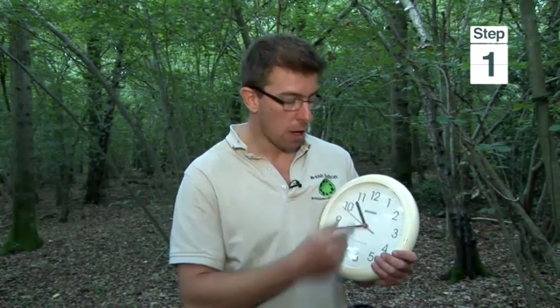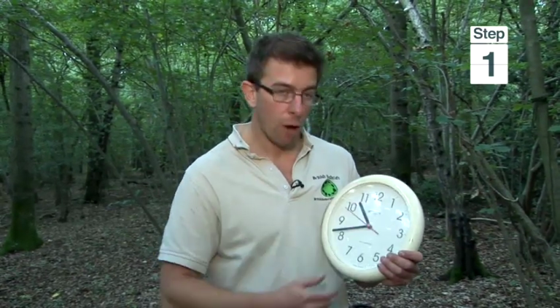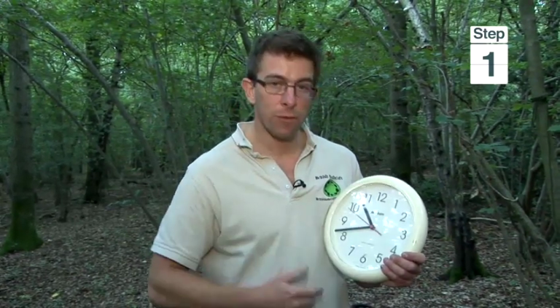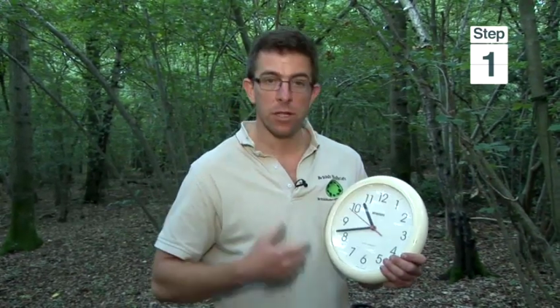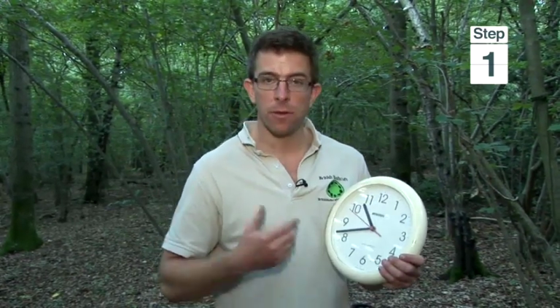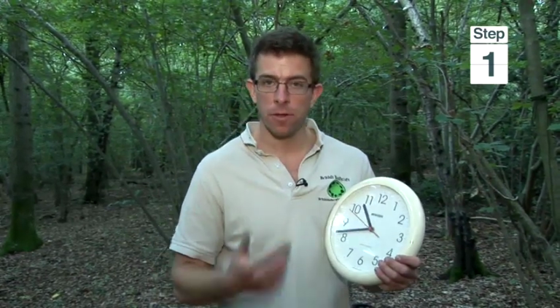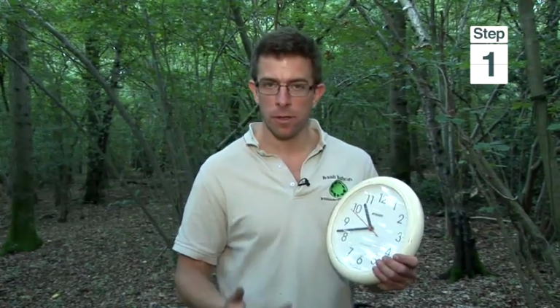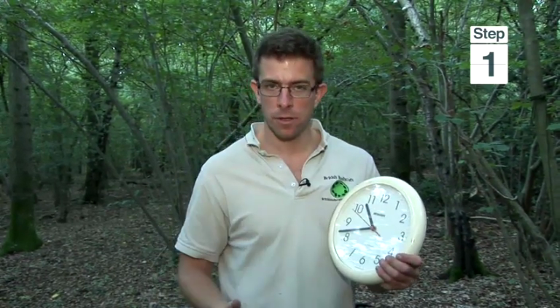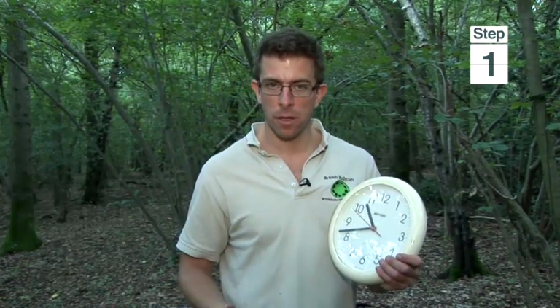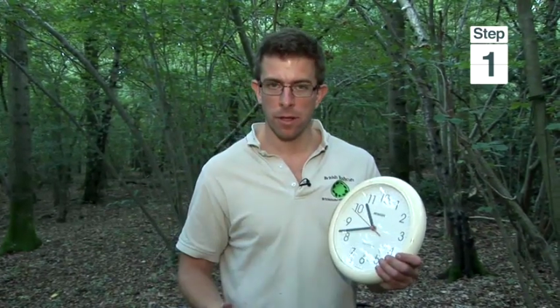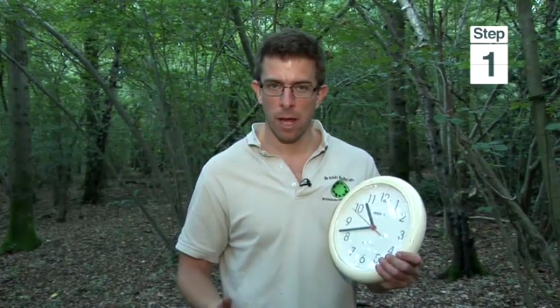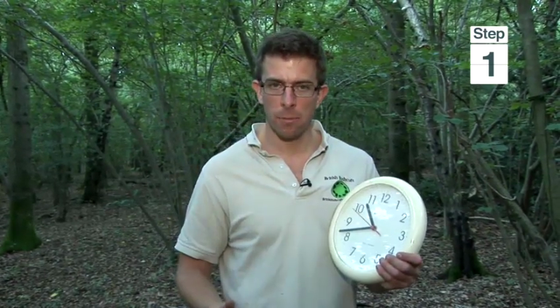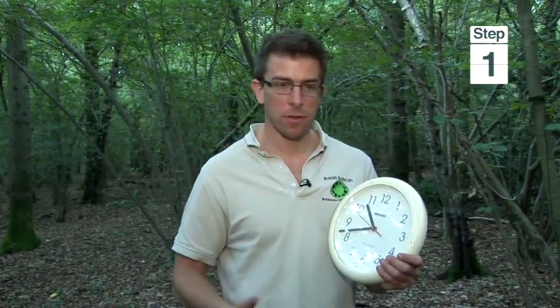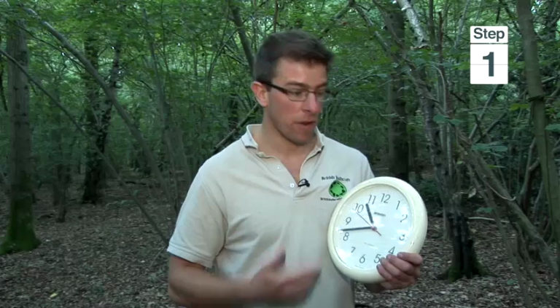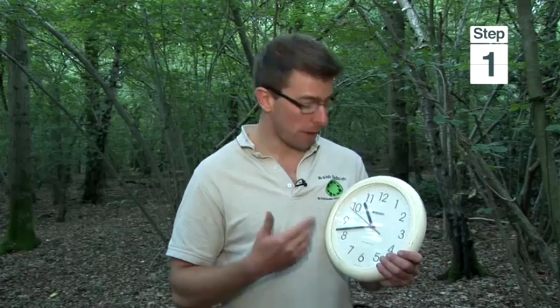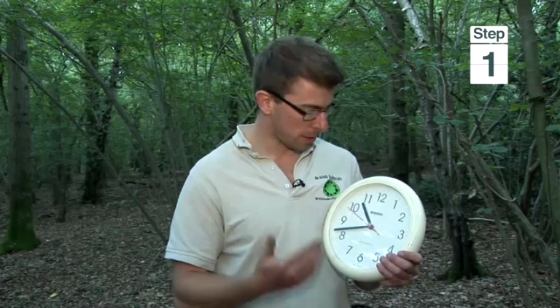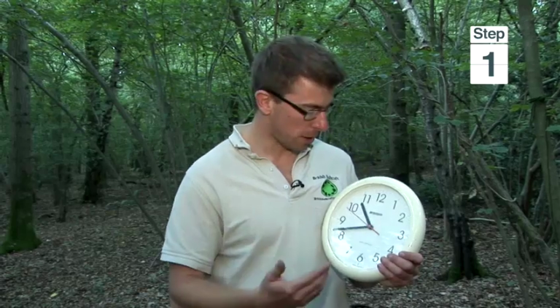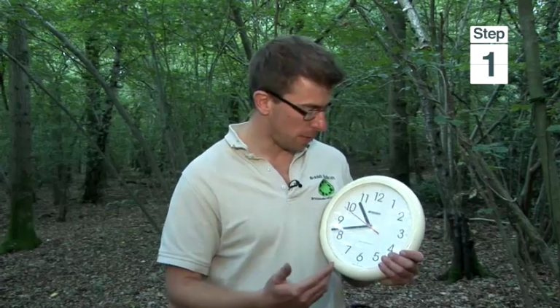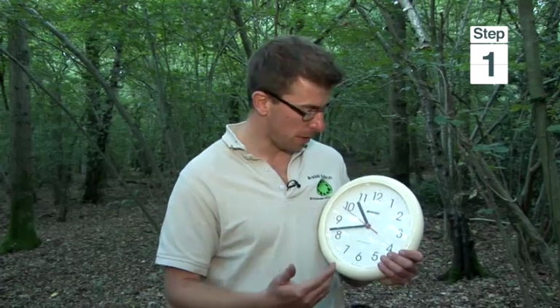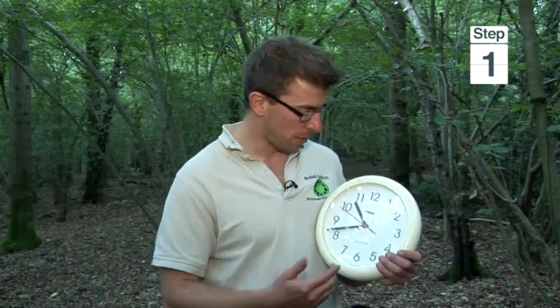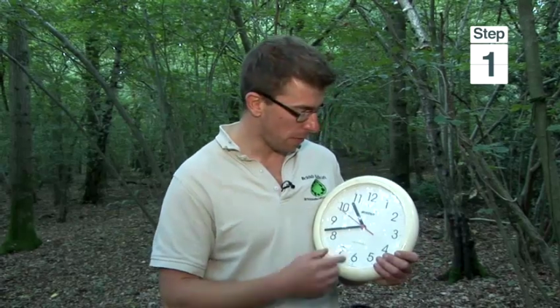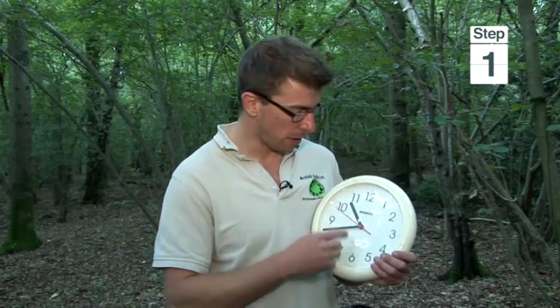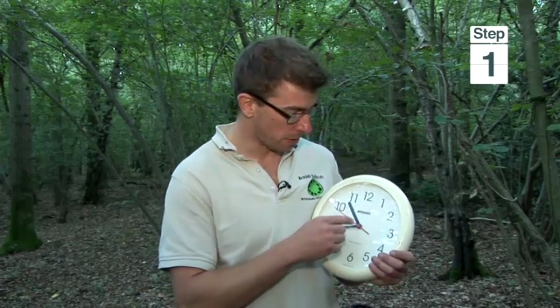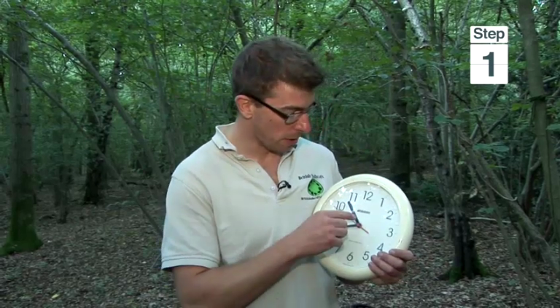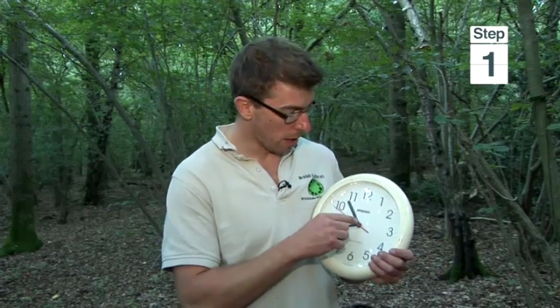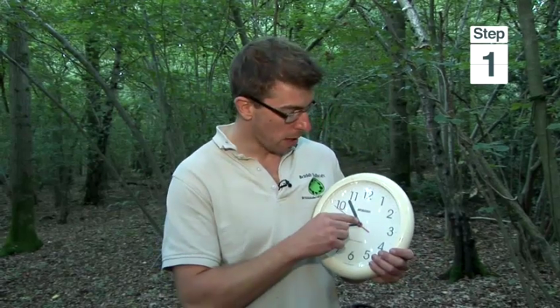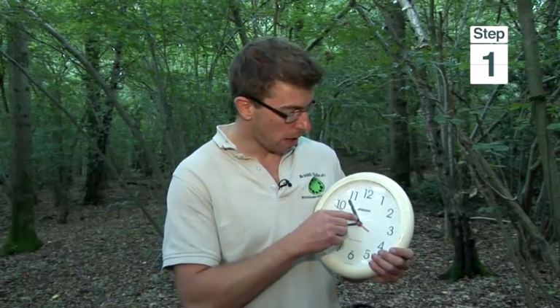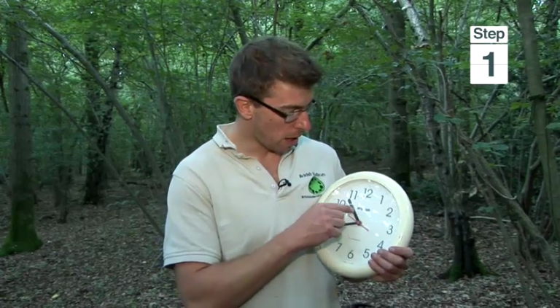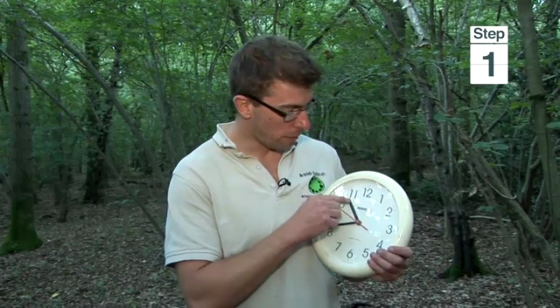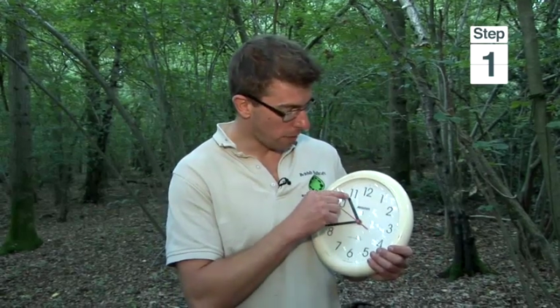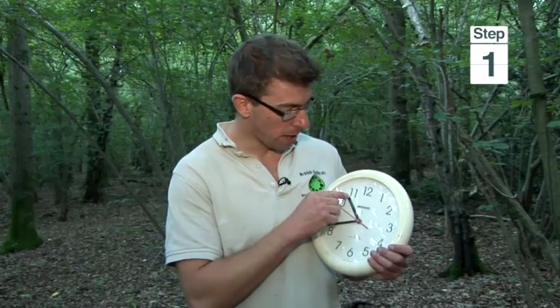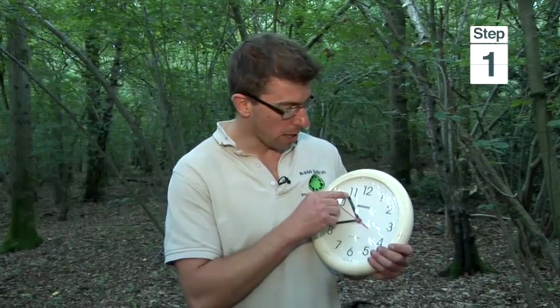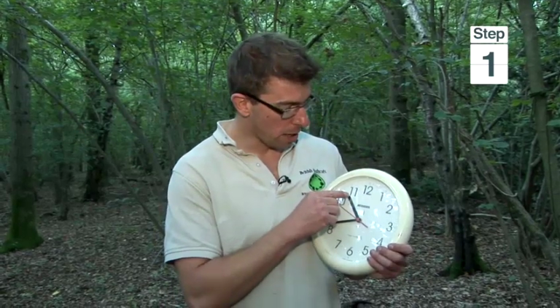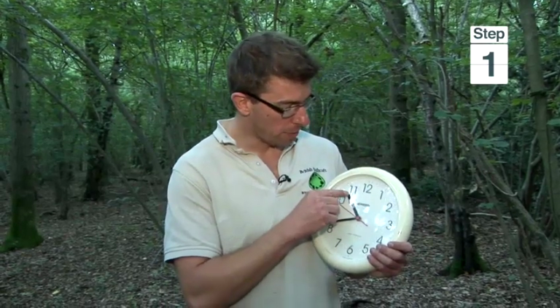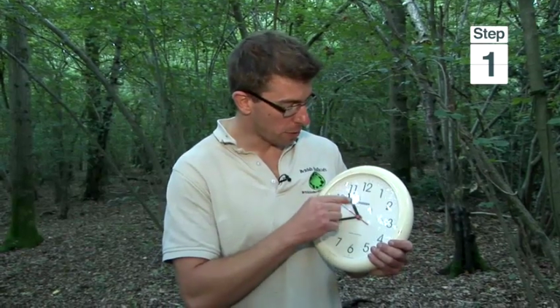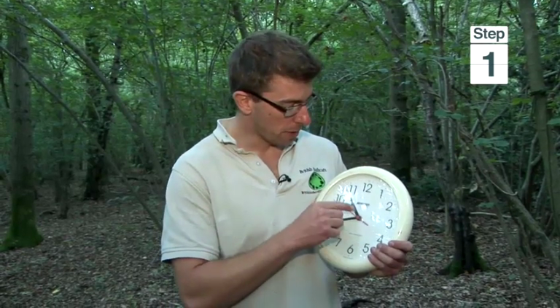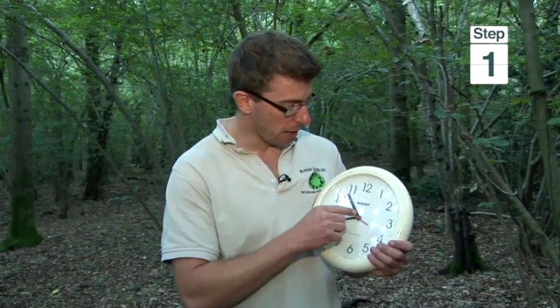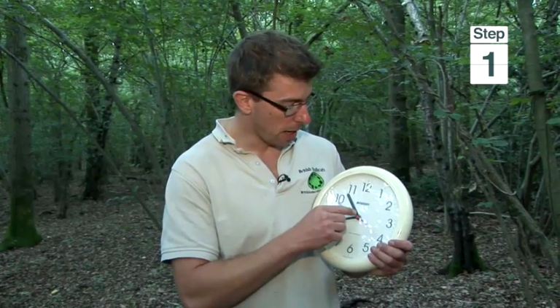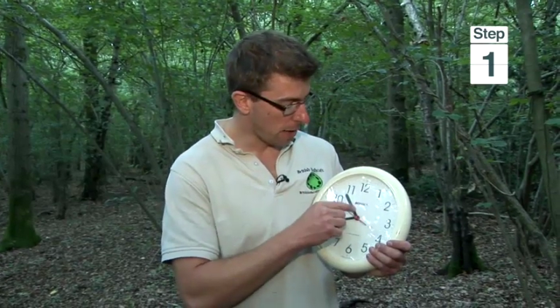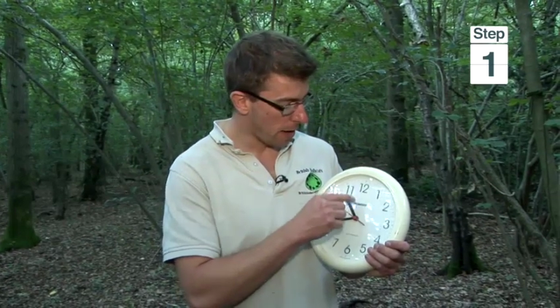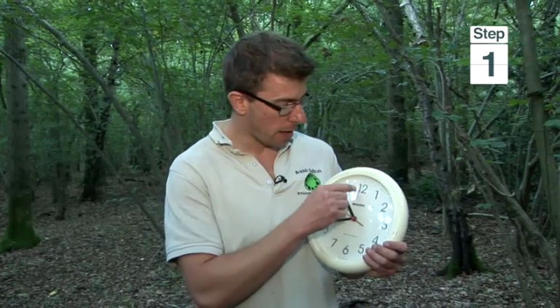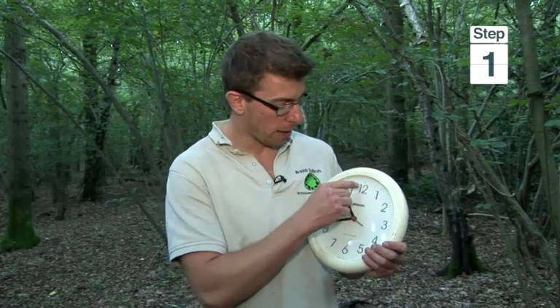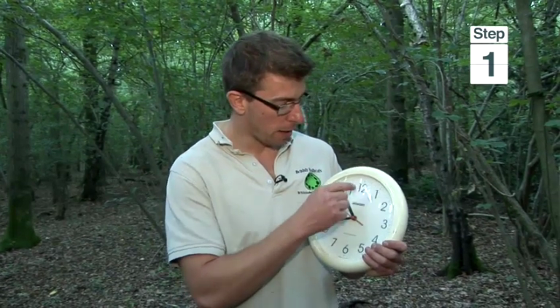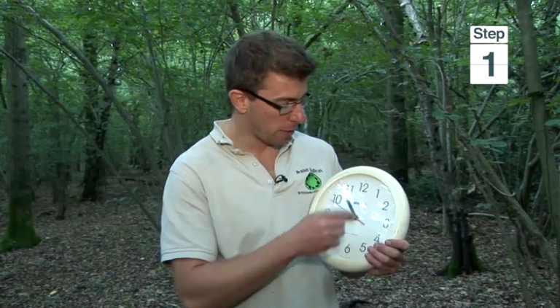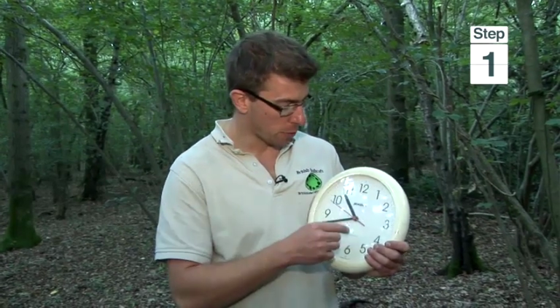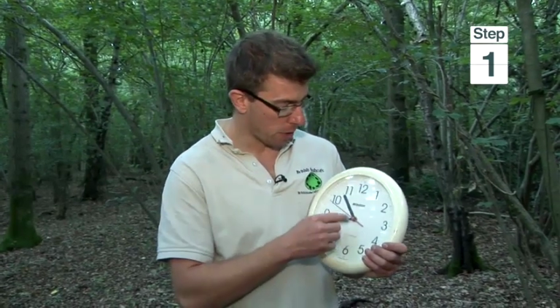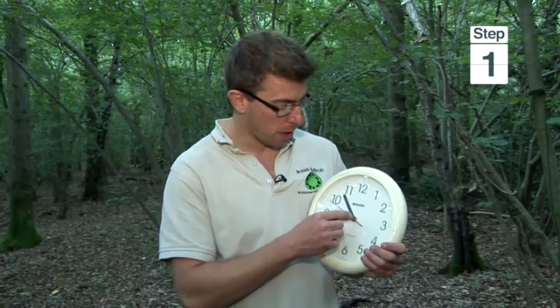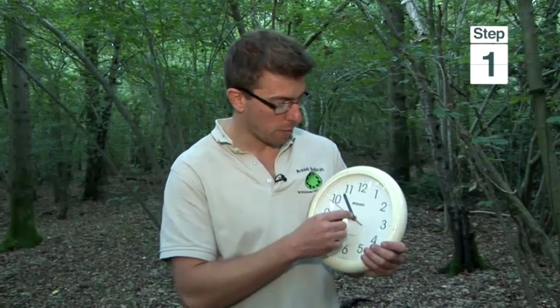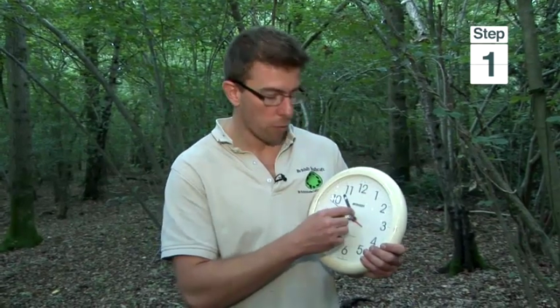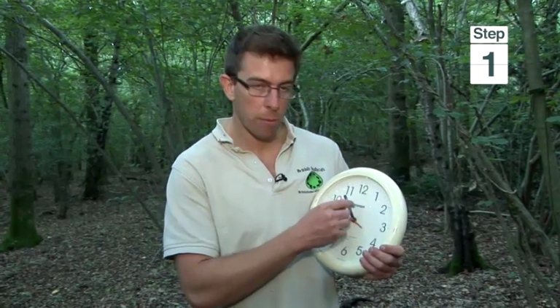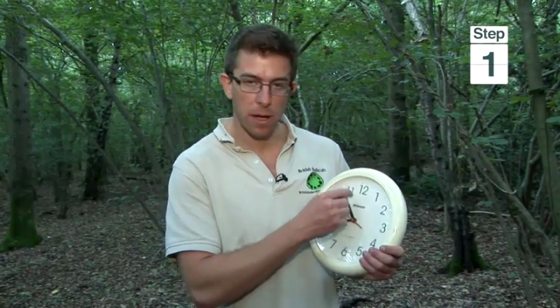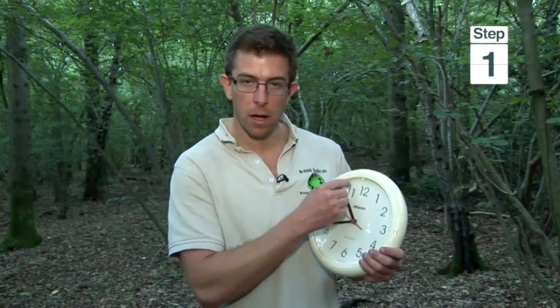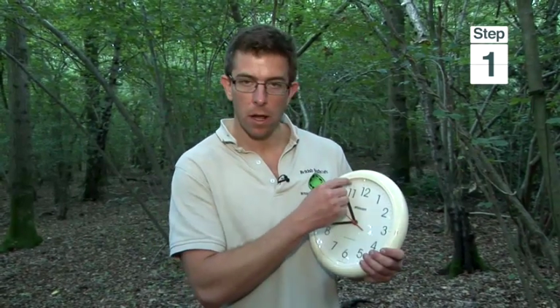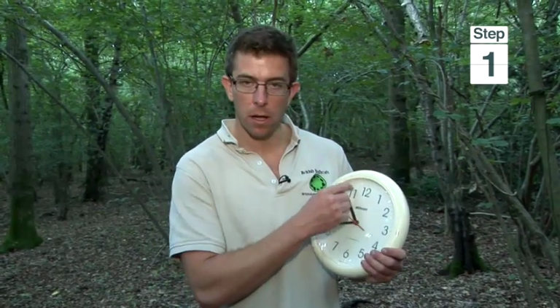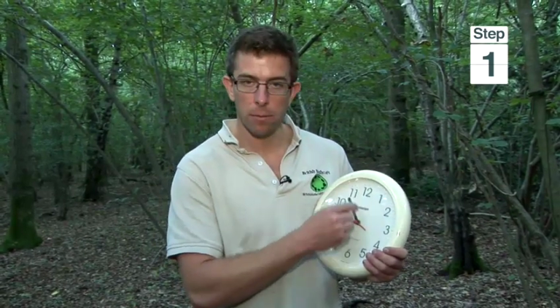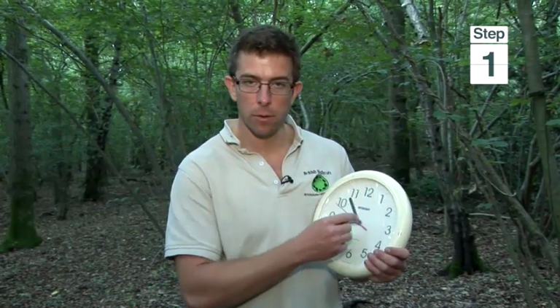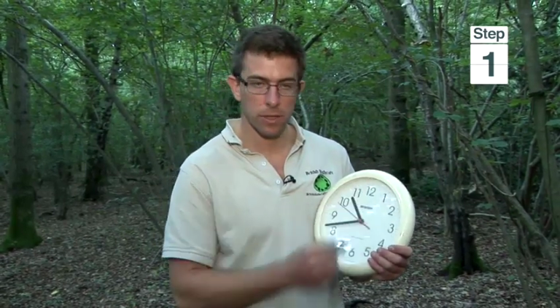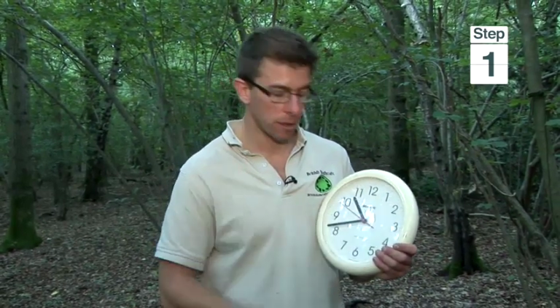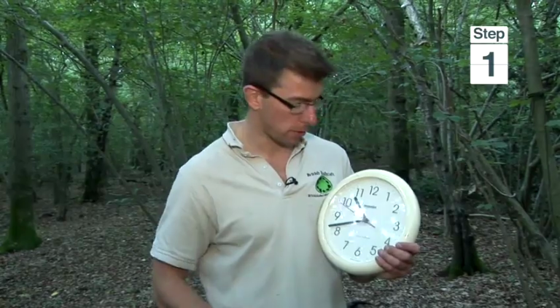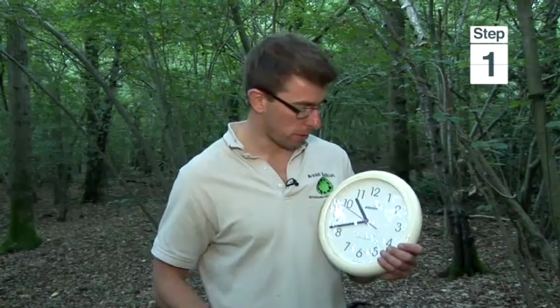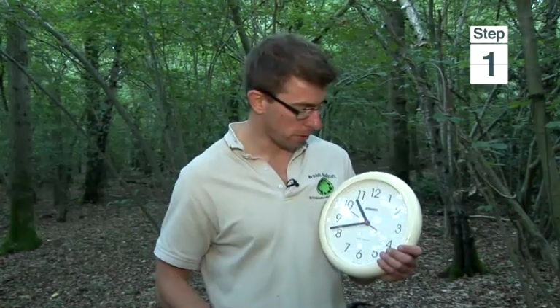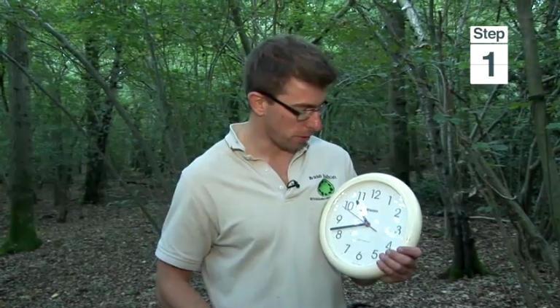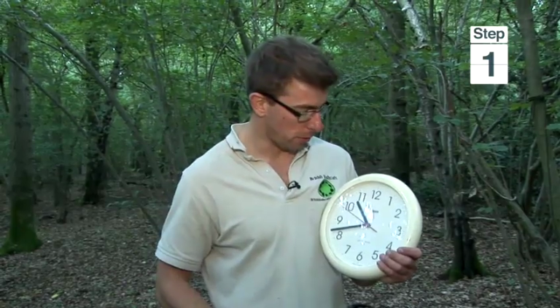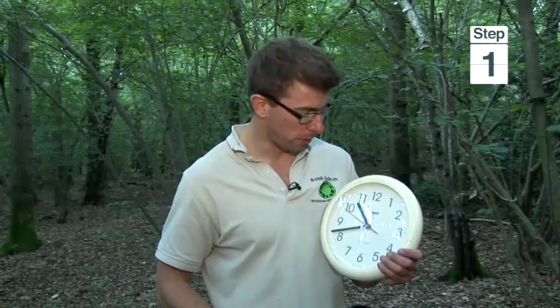Obviously if you're in the southern hemisphere that's going to be reversed — halfway between the hour hand and the 12 will be a line pointing to the north.